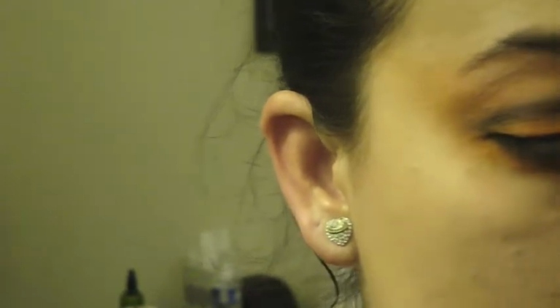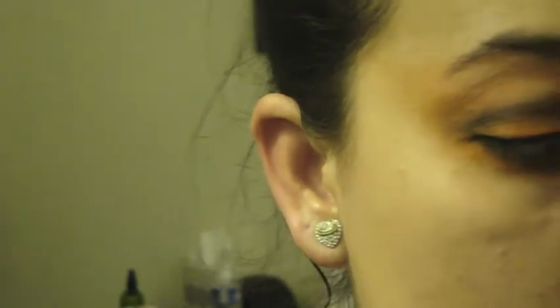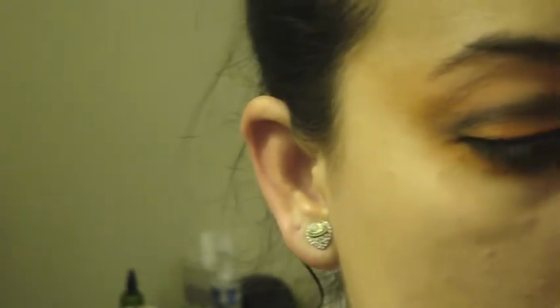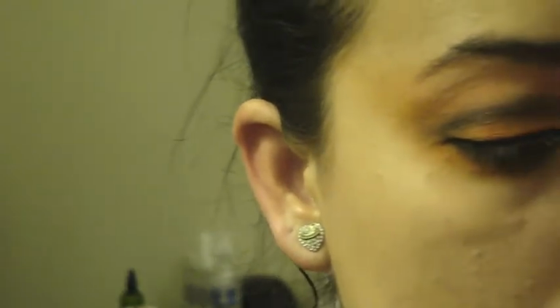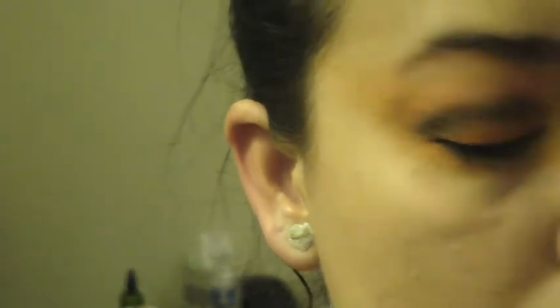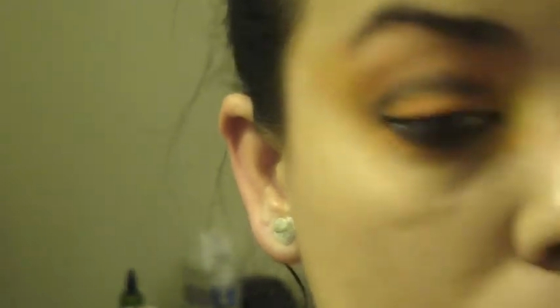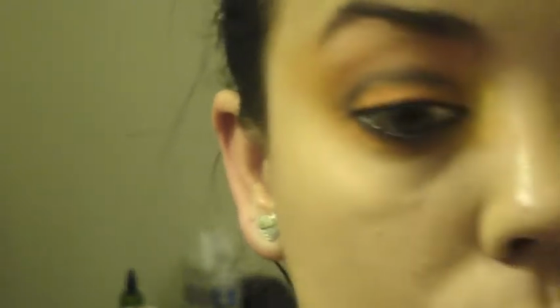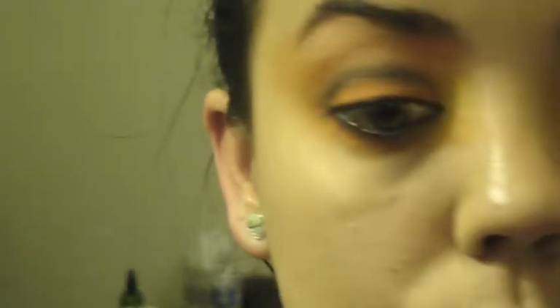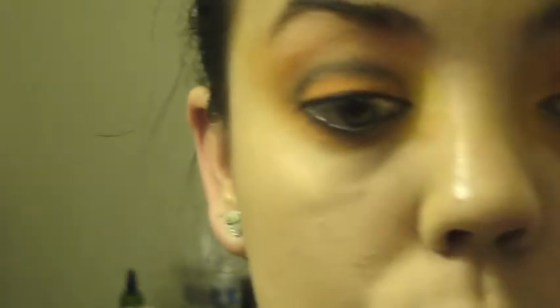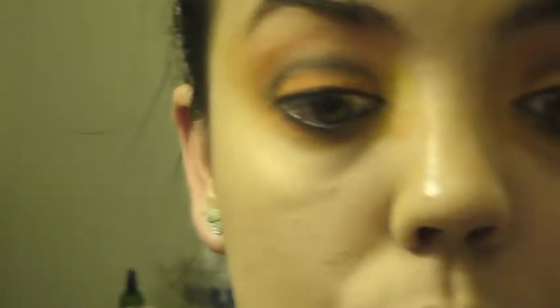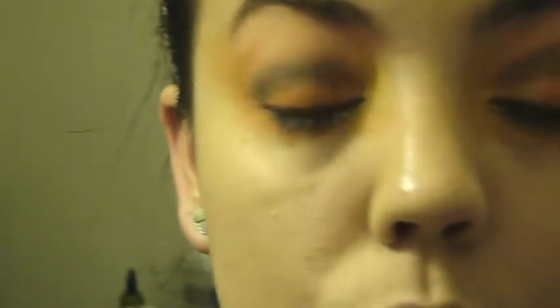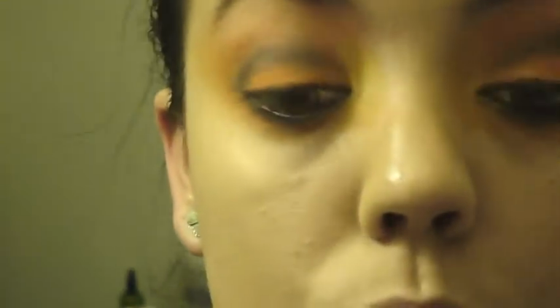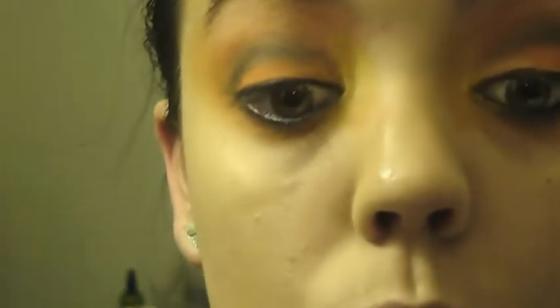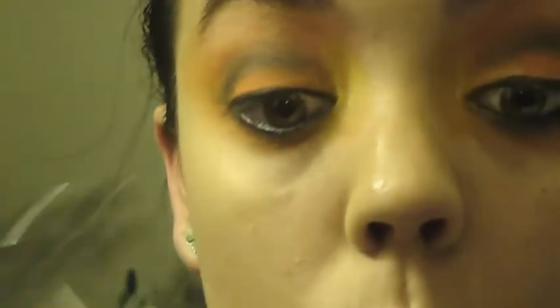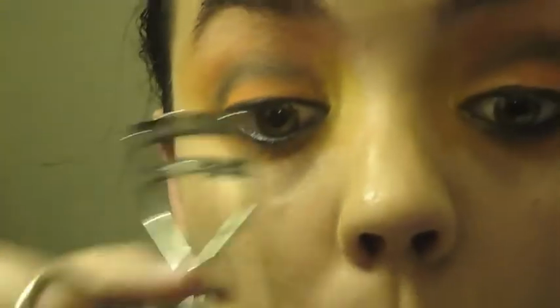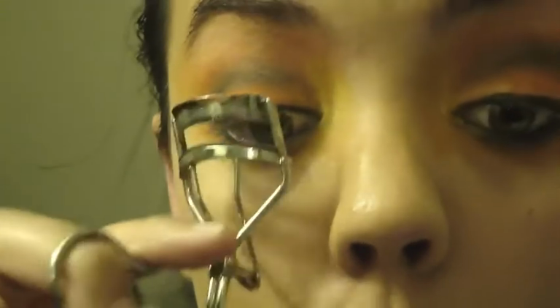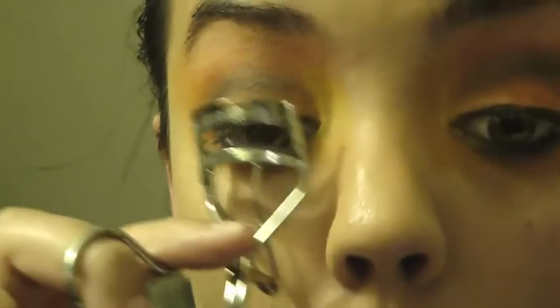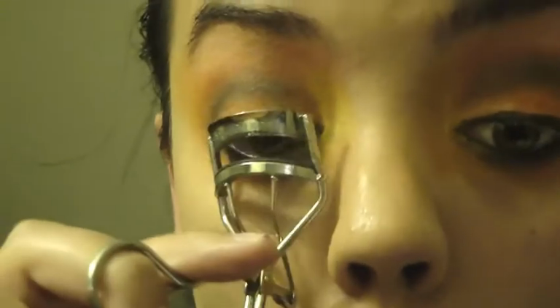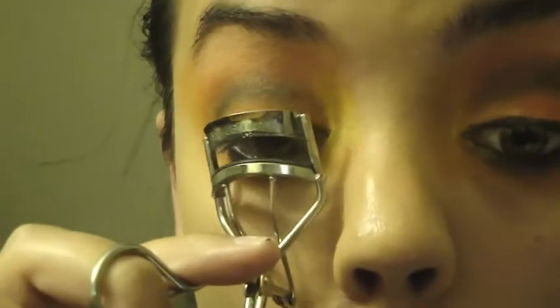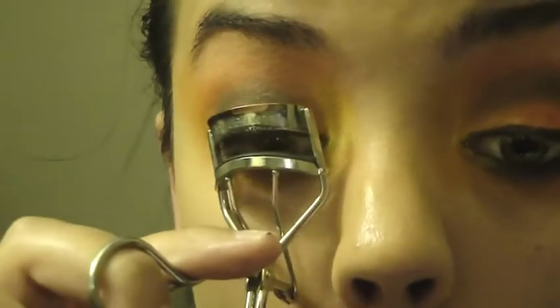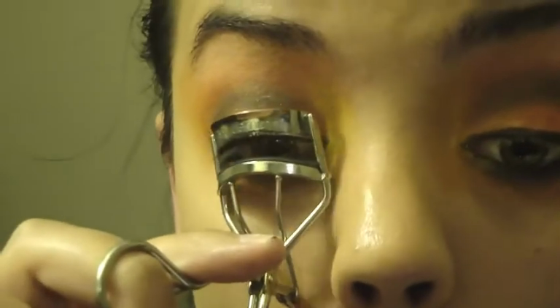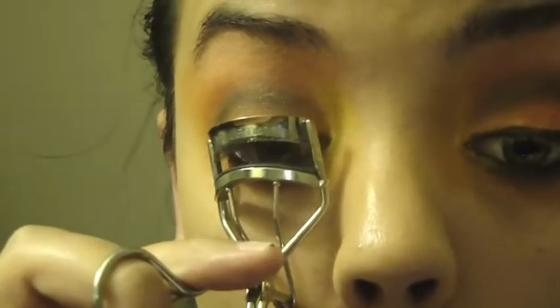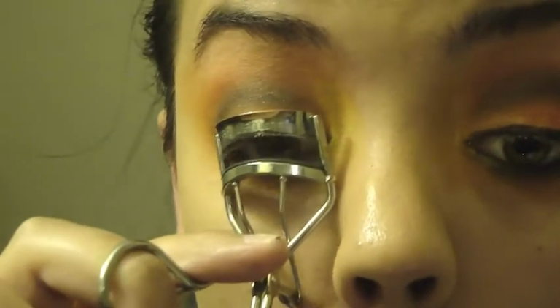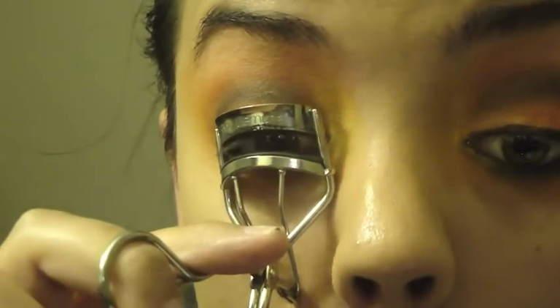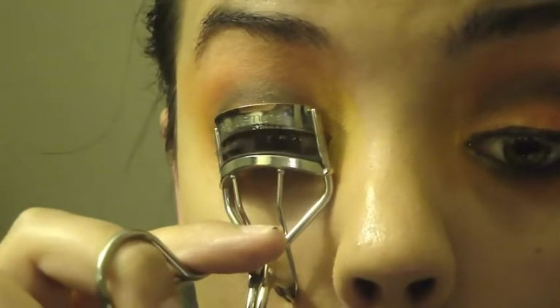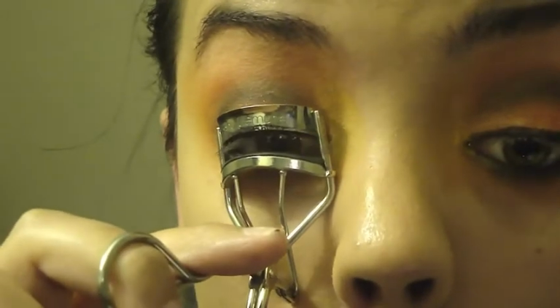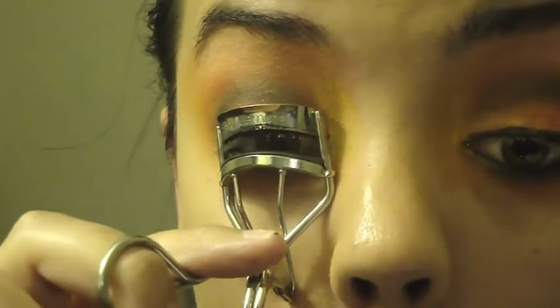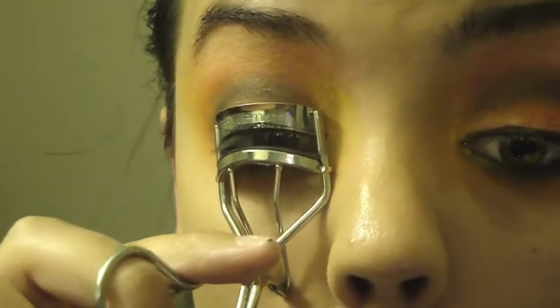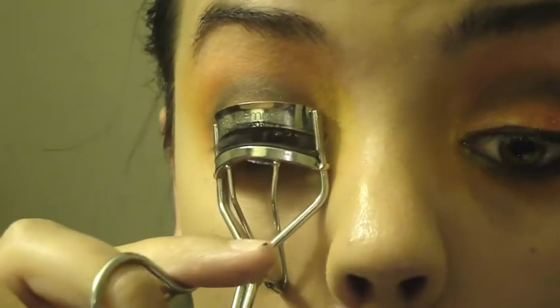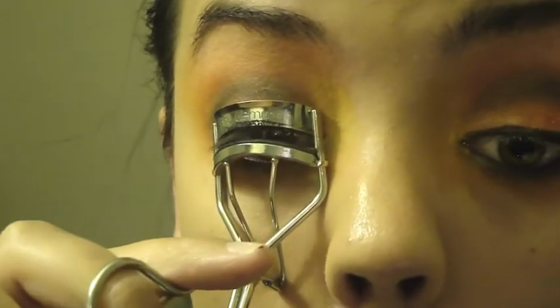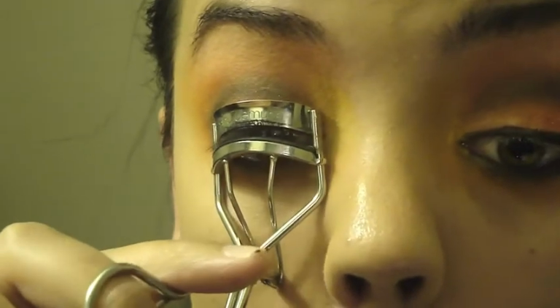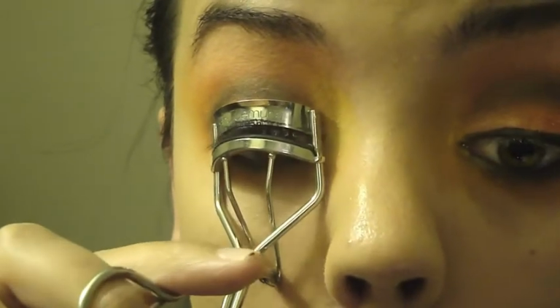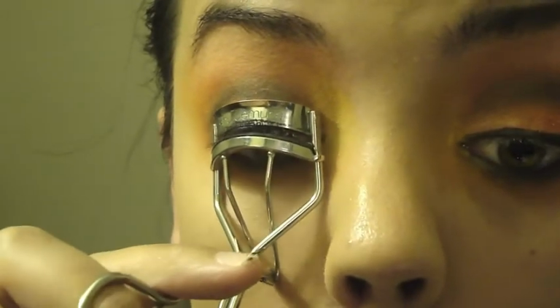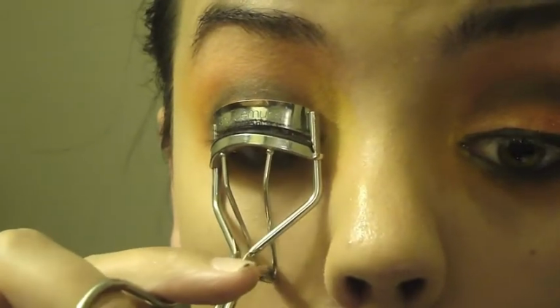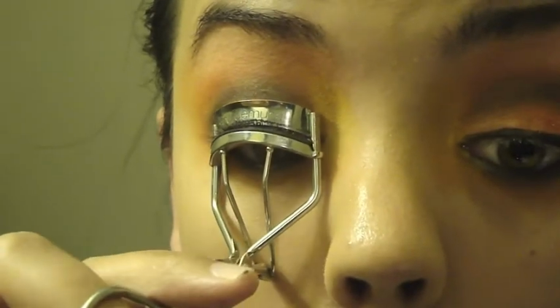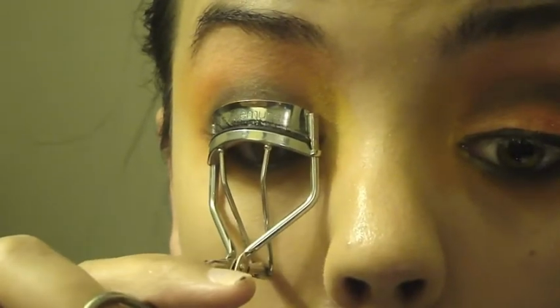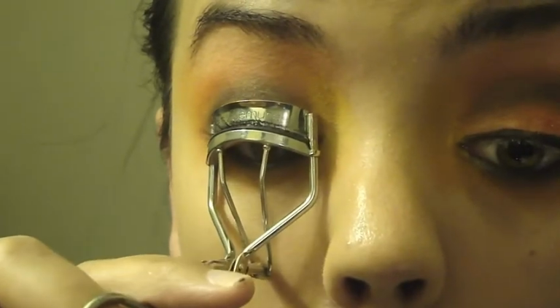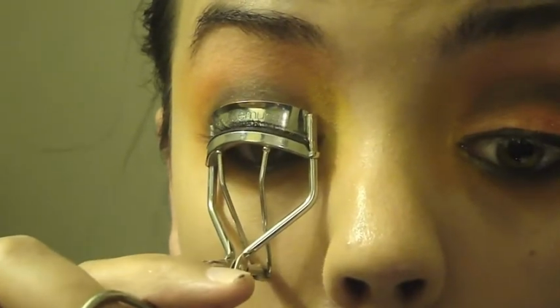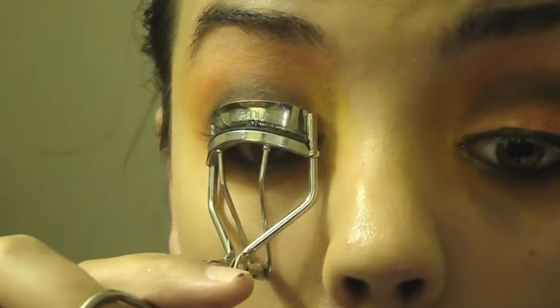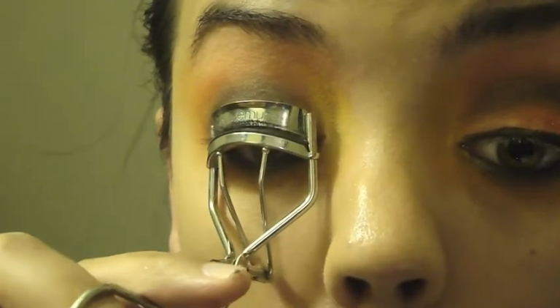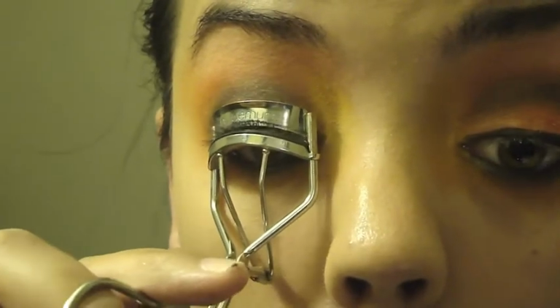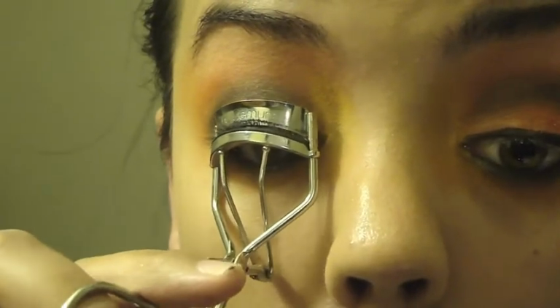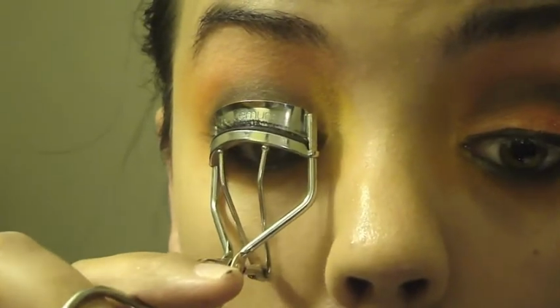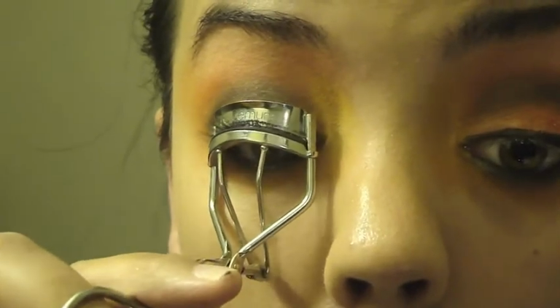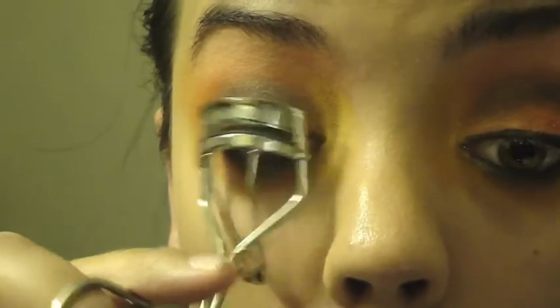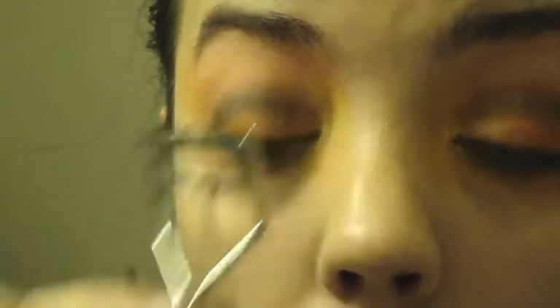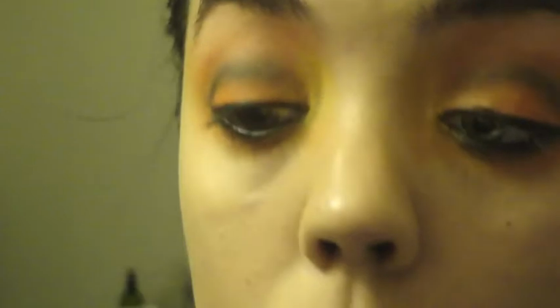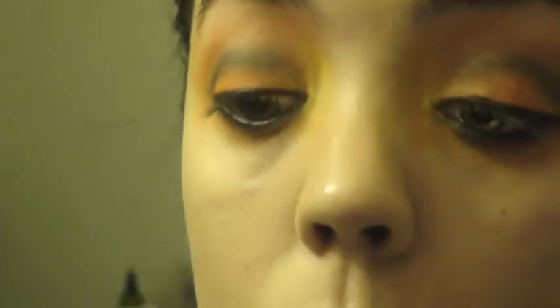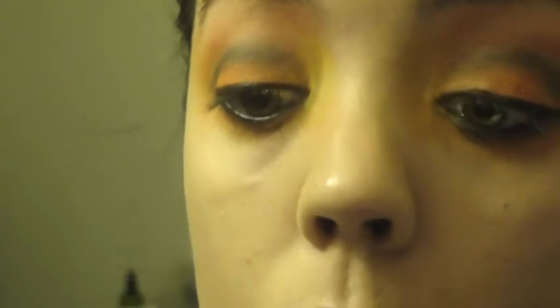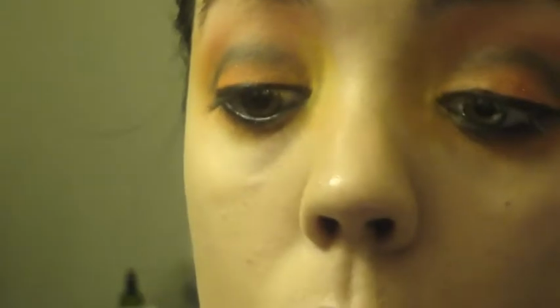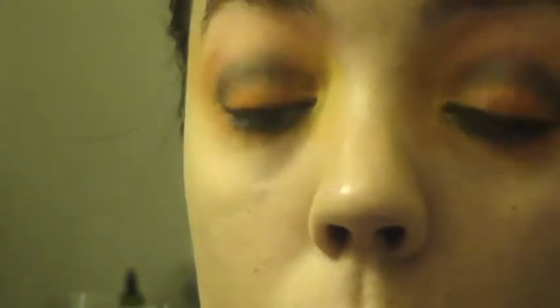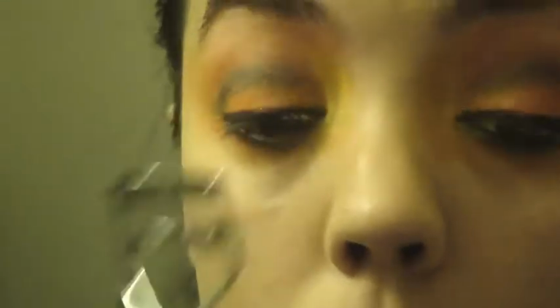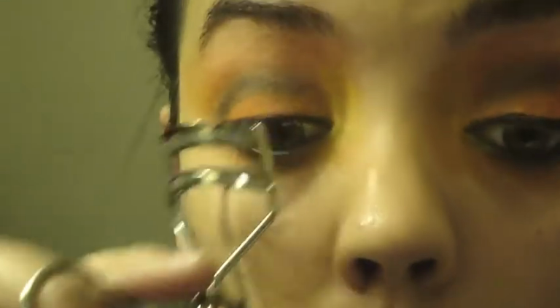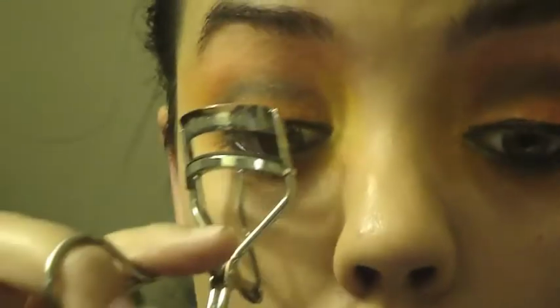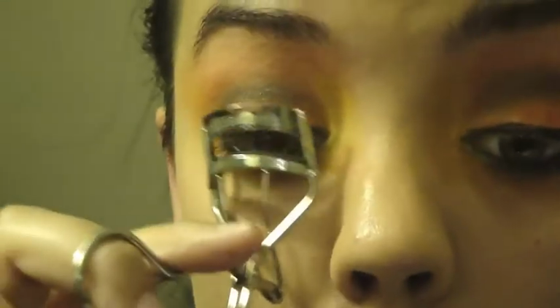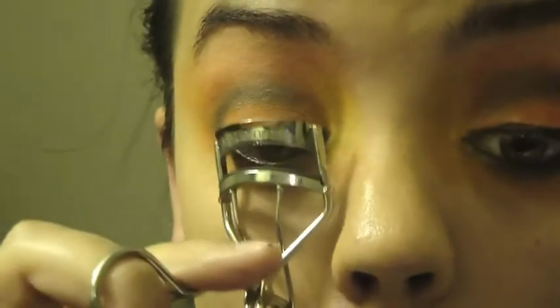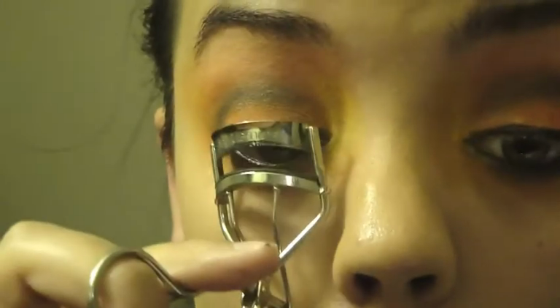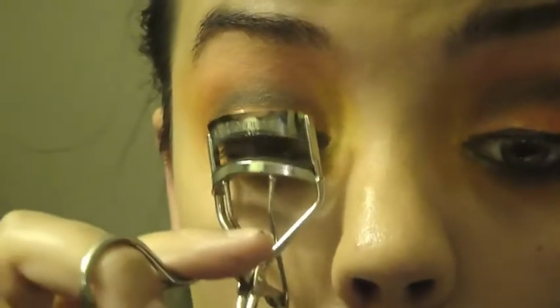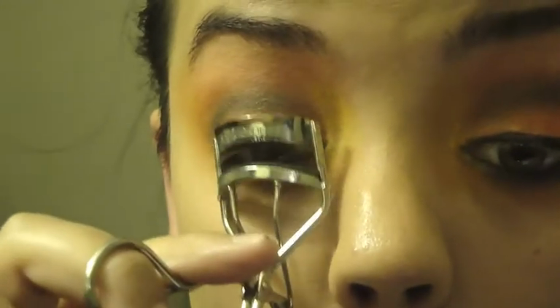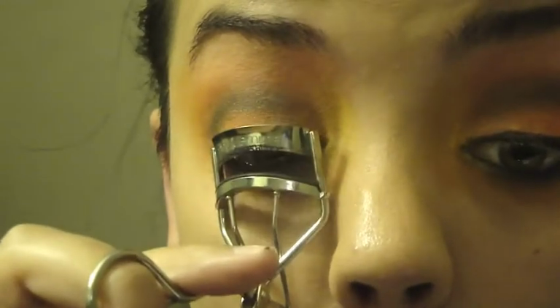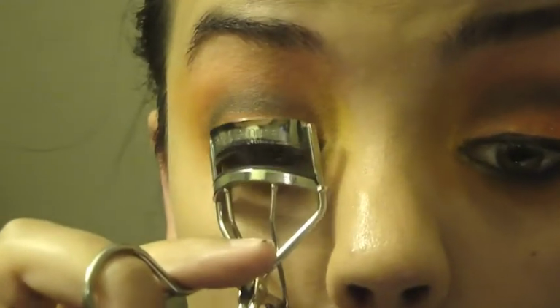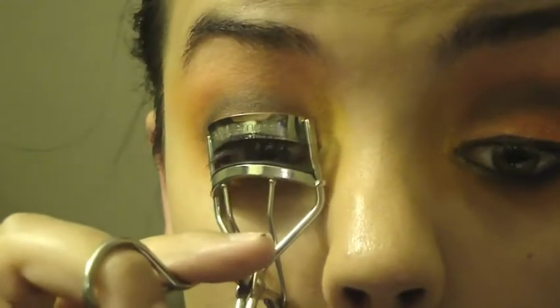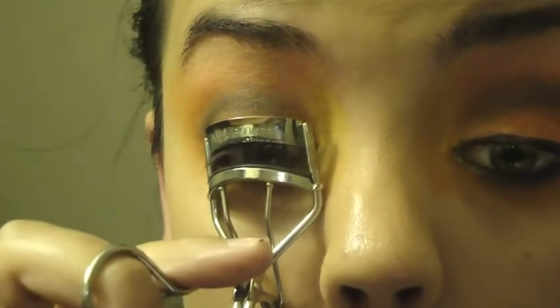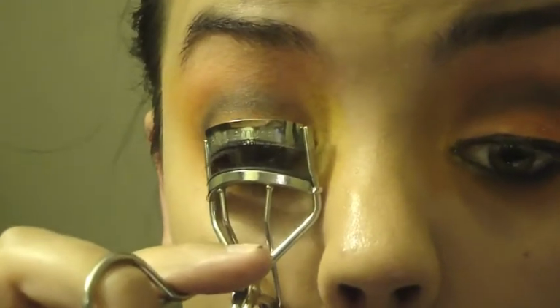Now it's time to curl the lashes and apply some mascara. Here I'm using Make Up For Ever's Smoky Lash on my upper and lower lashes.